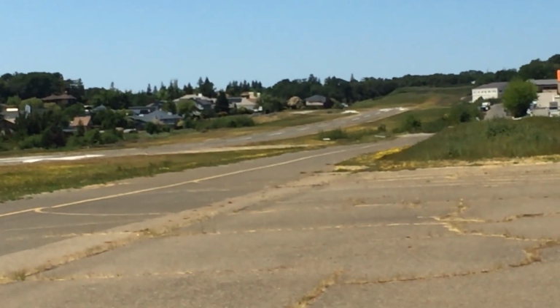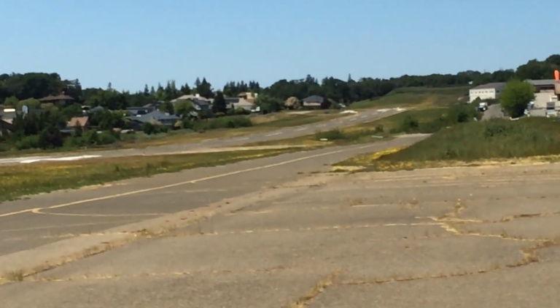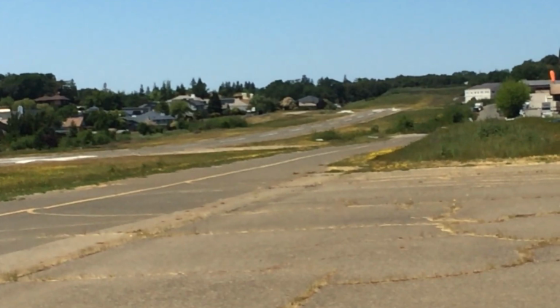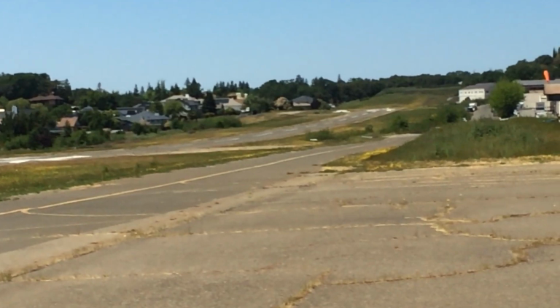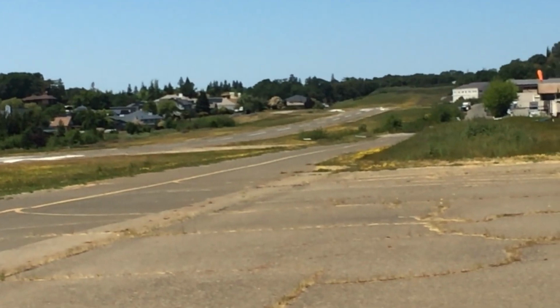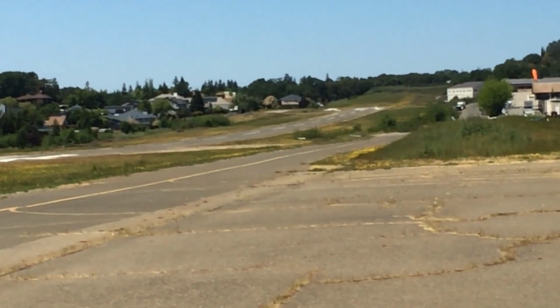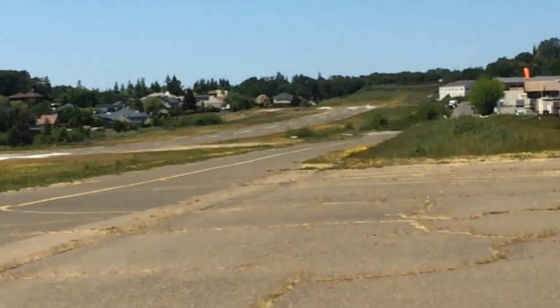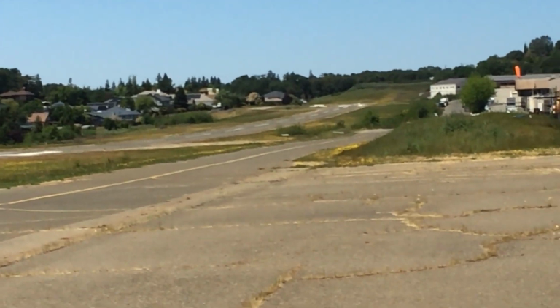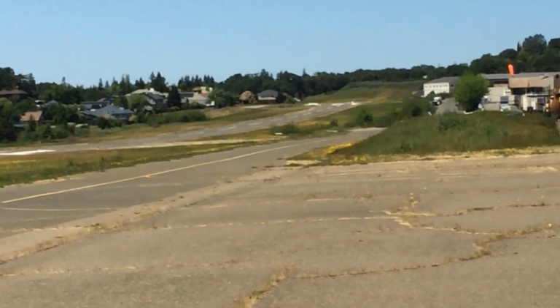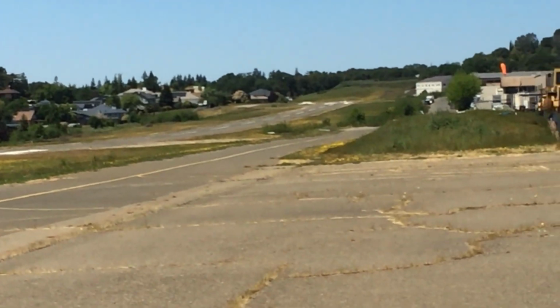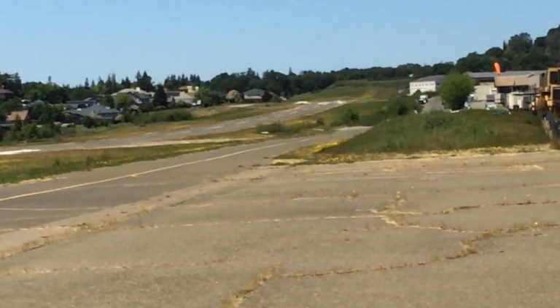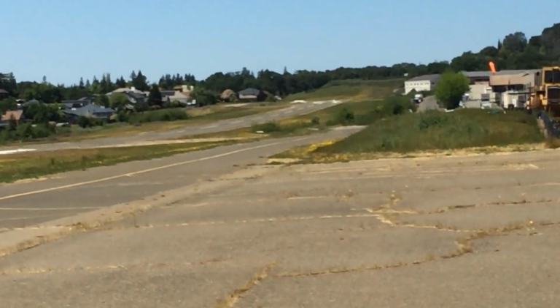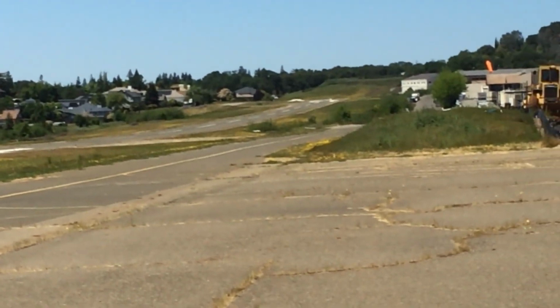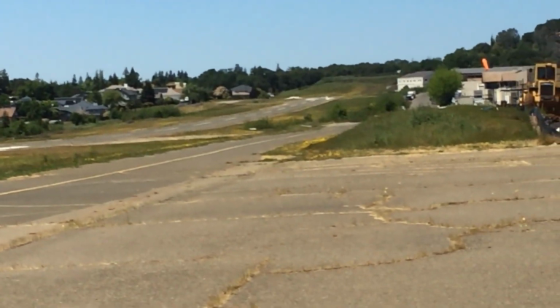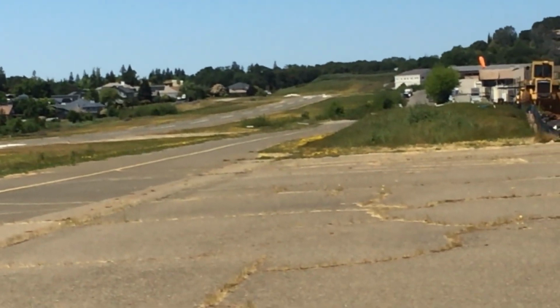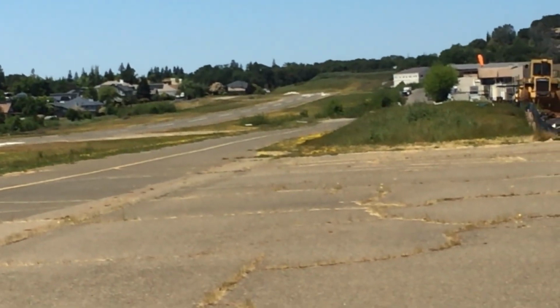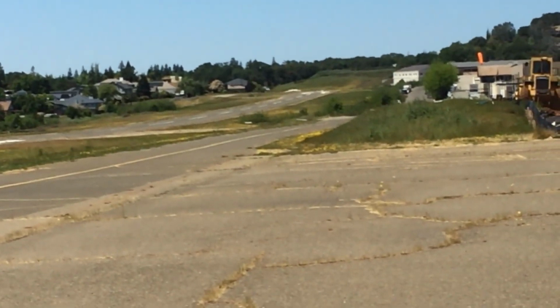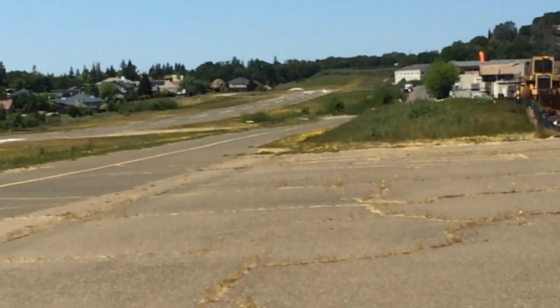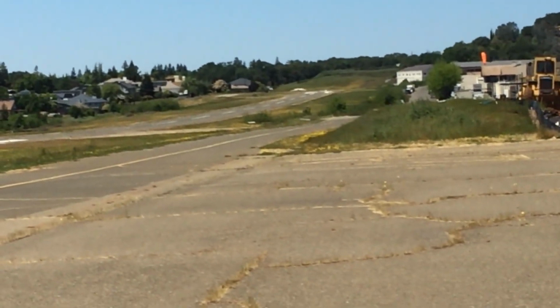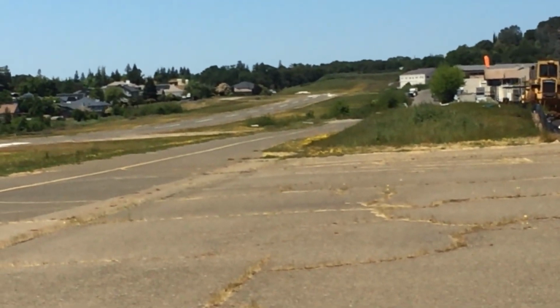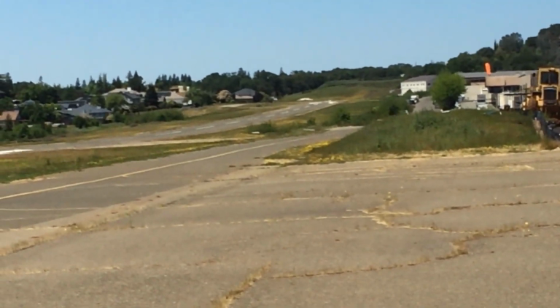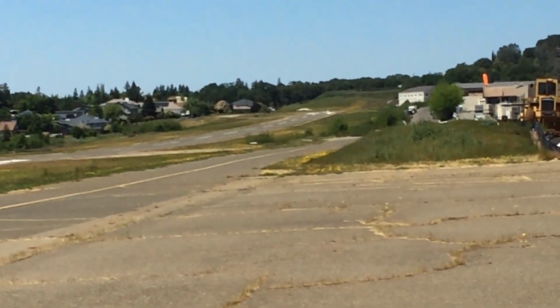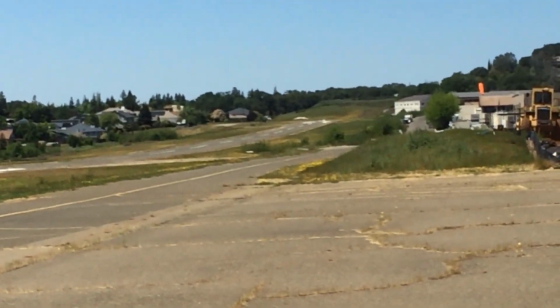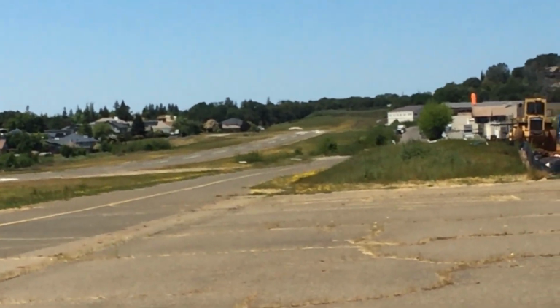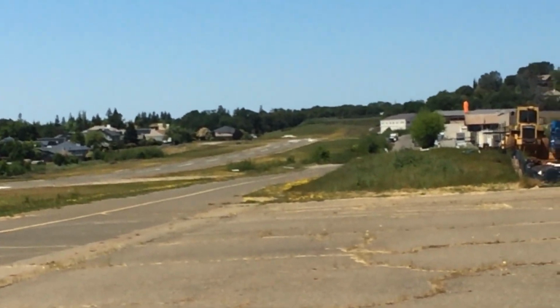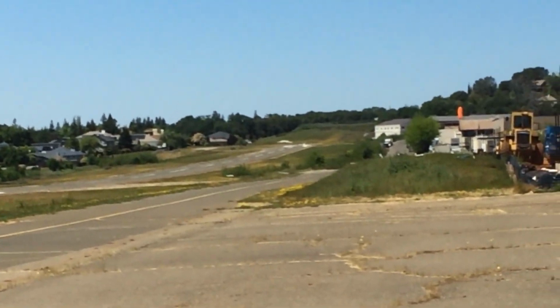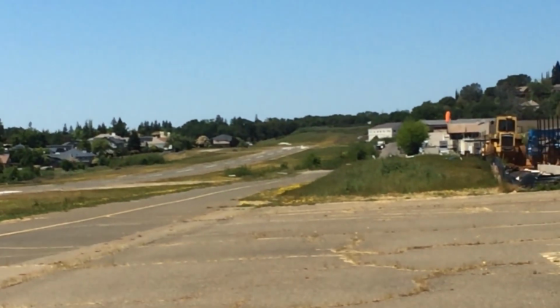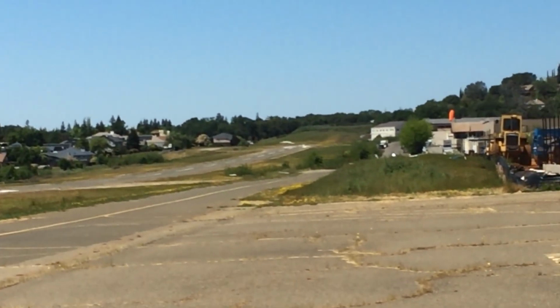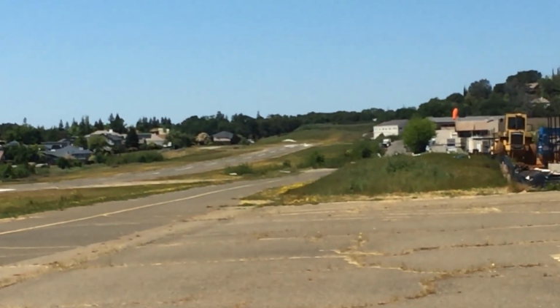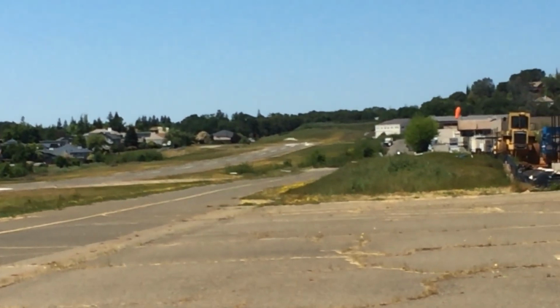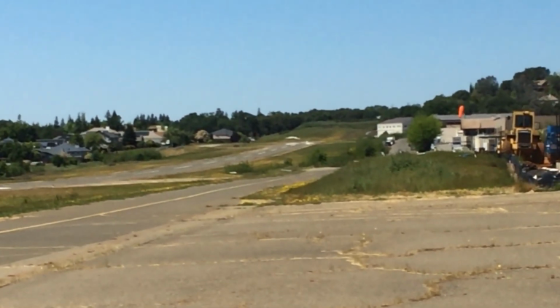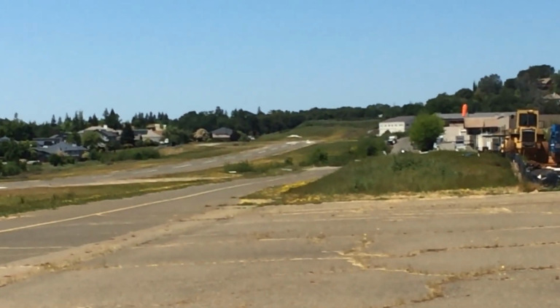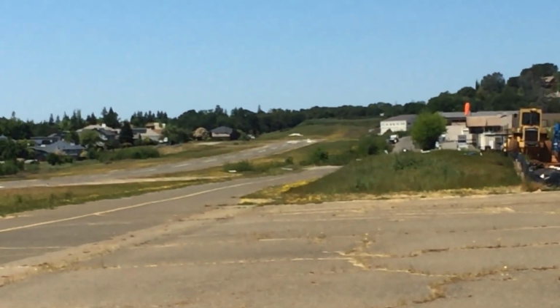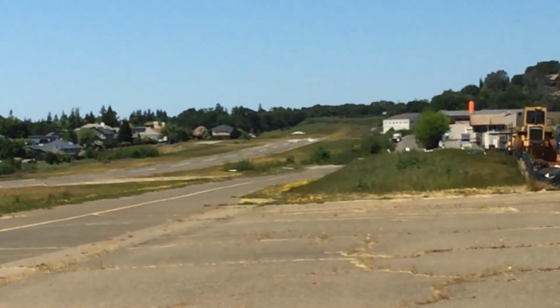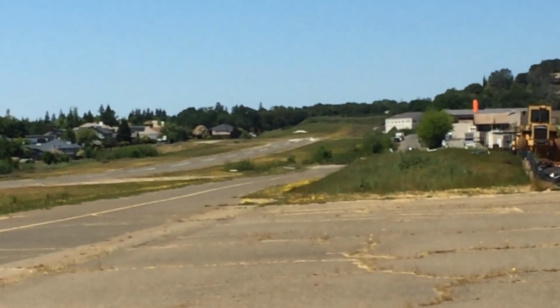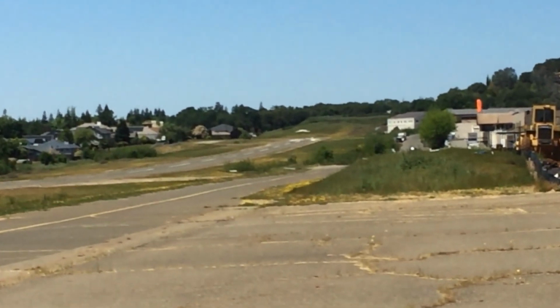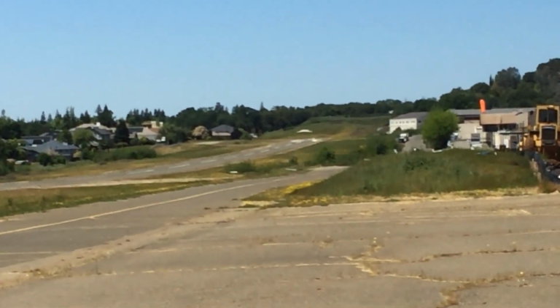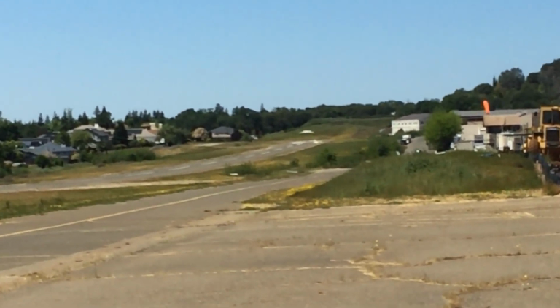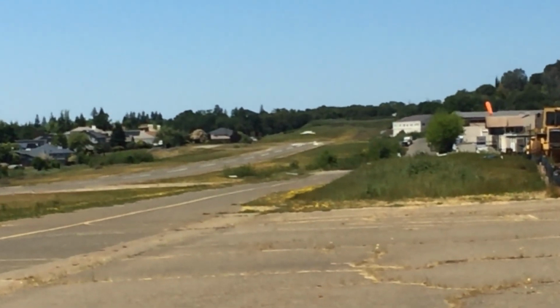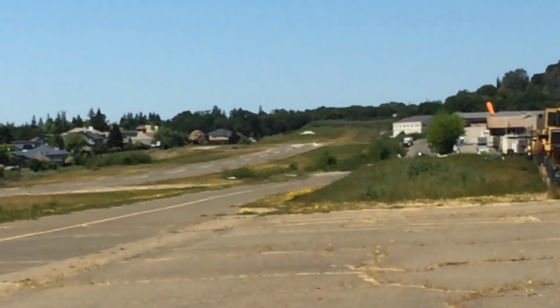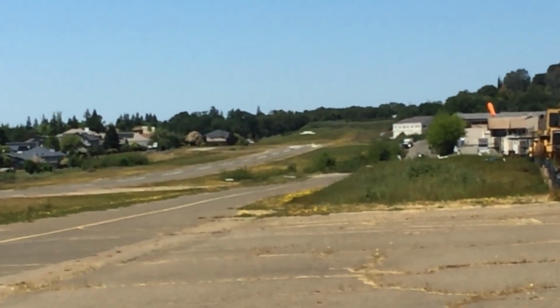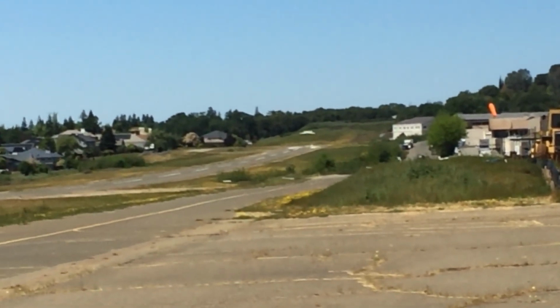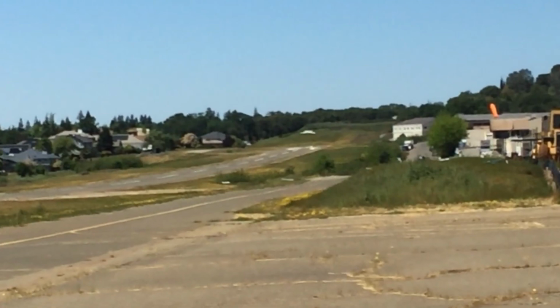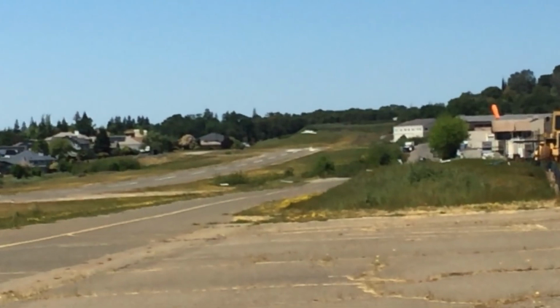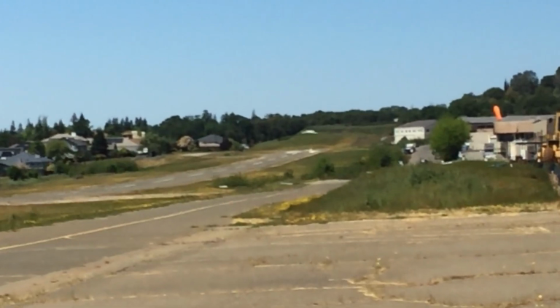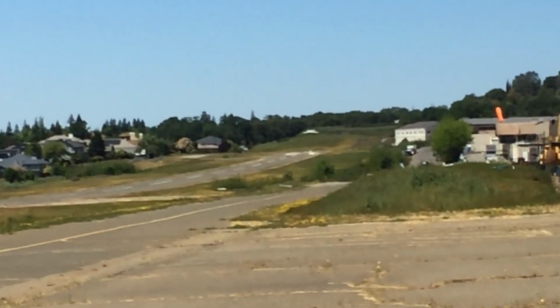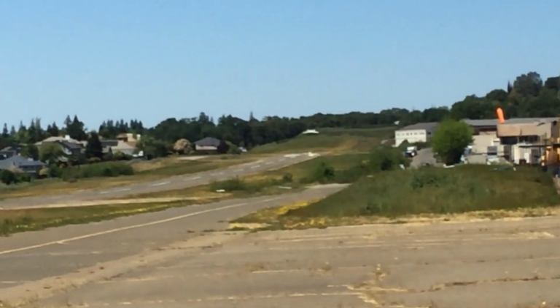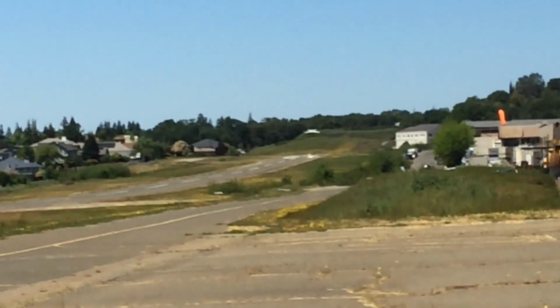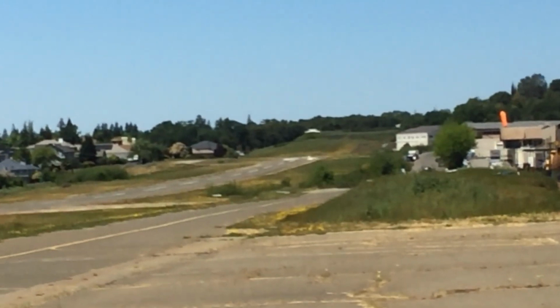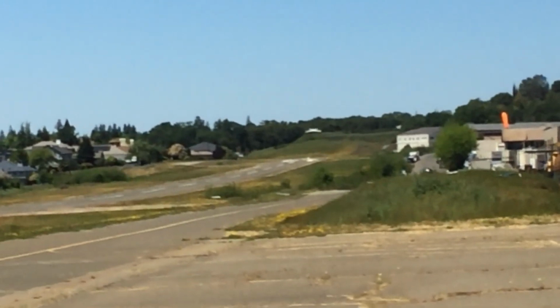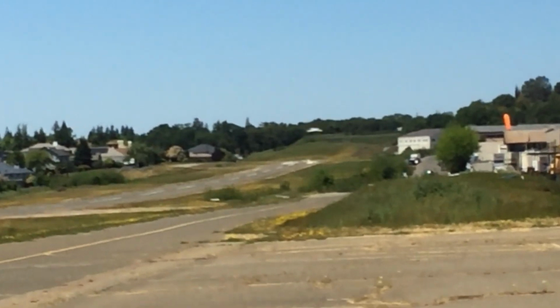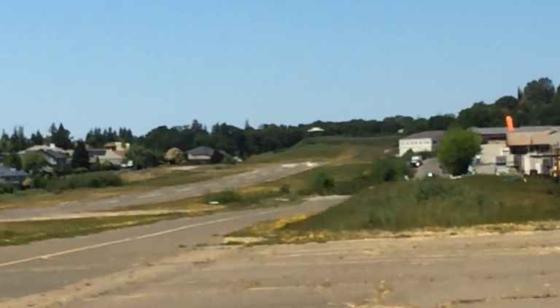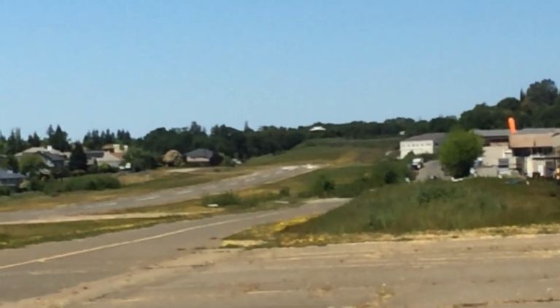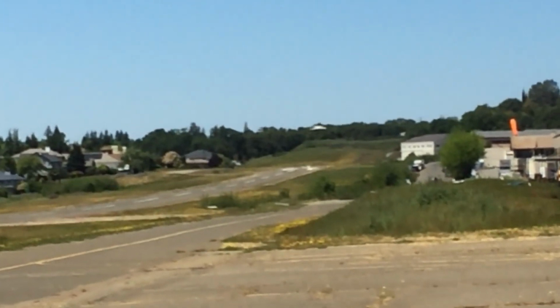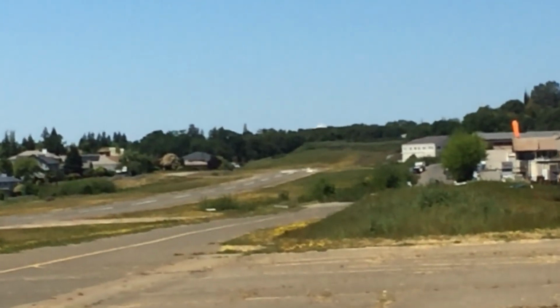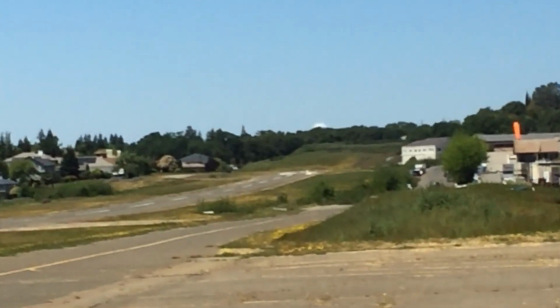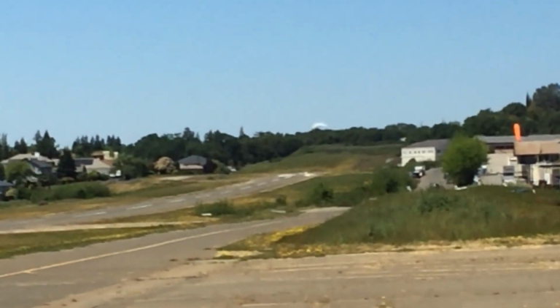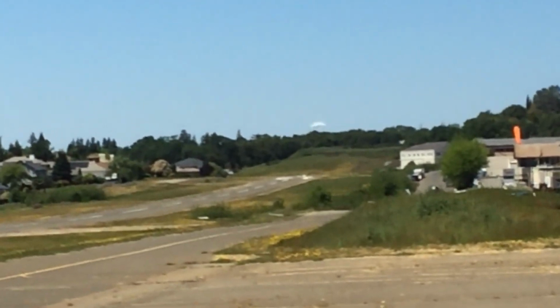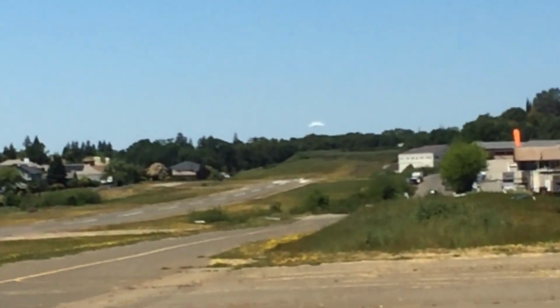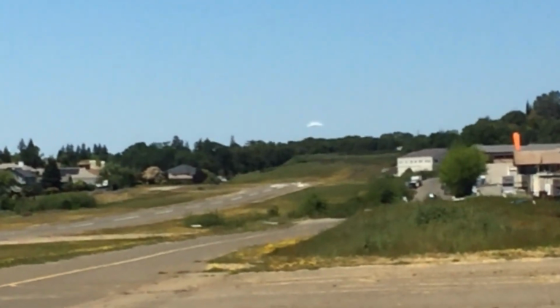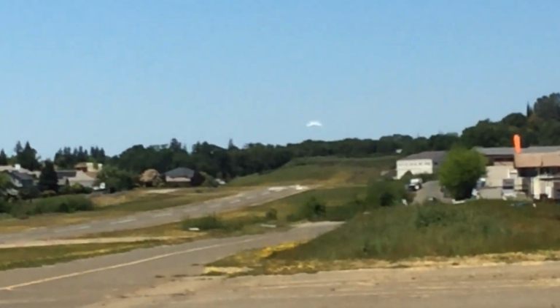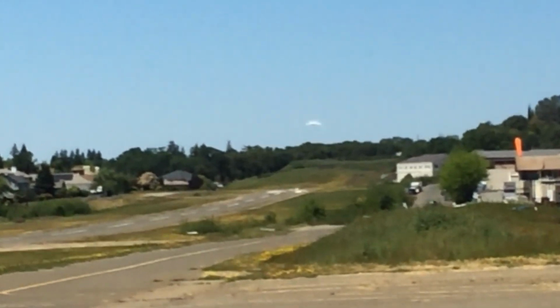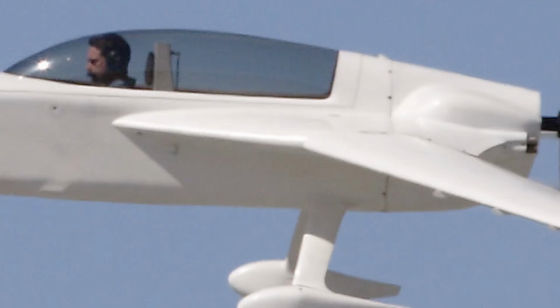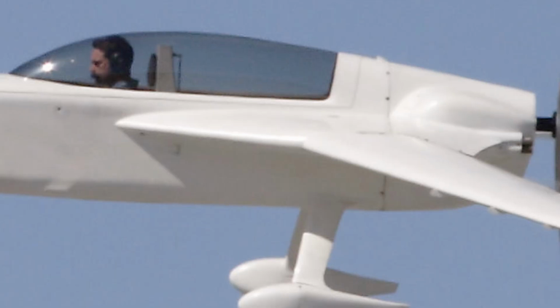Oh my god. There's the windsock showing the winds facing him. Is he going to make it? Oh yeah, thank god — those trees are coming up fast.